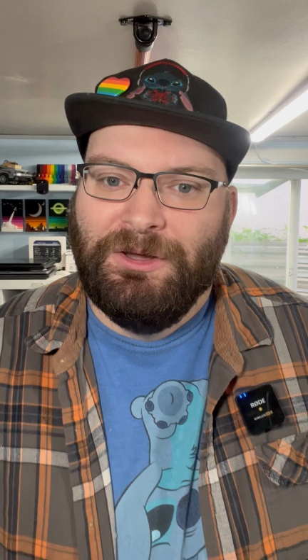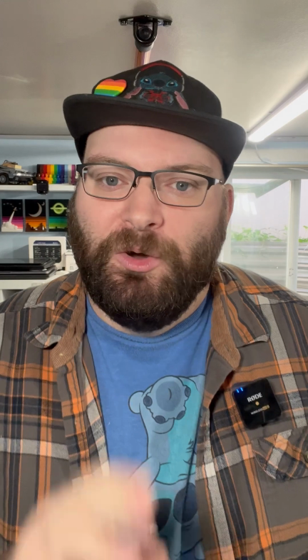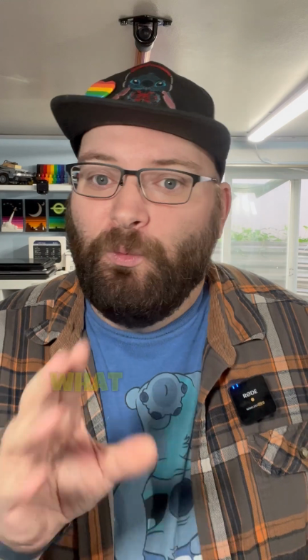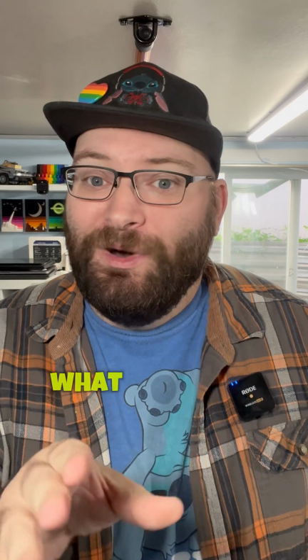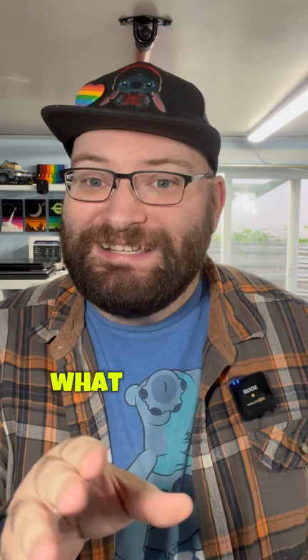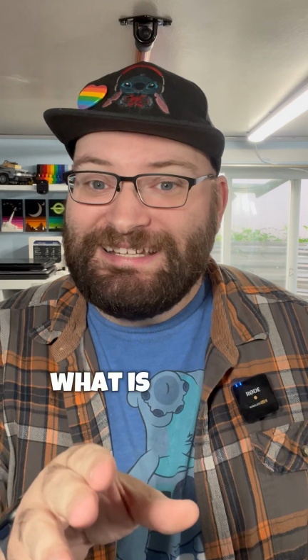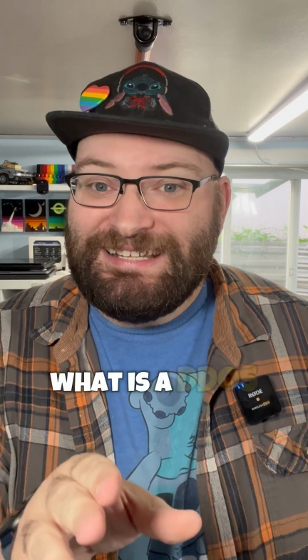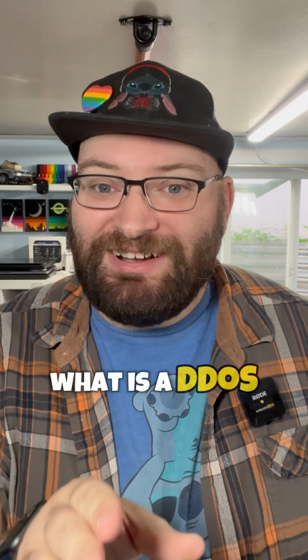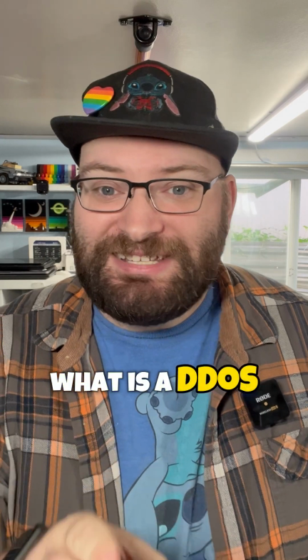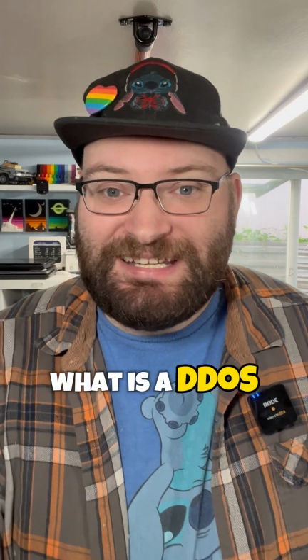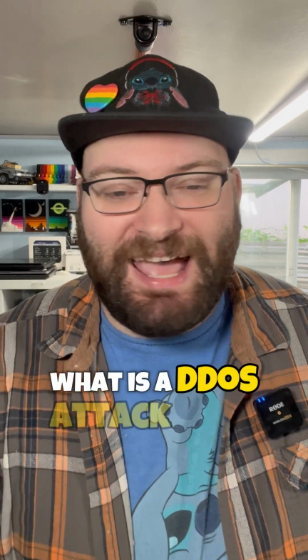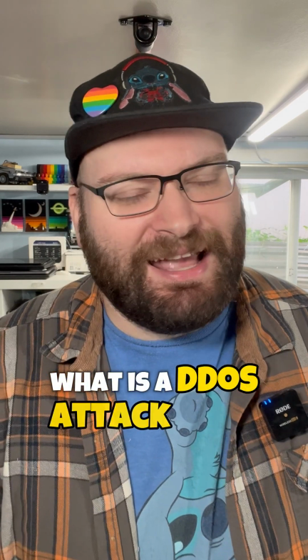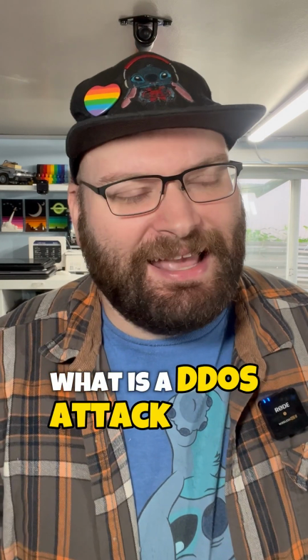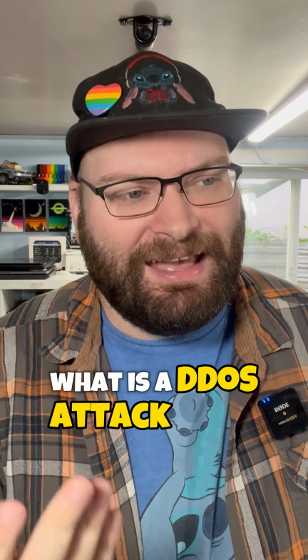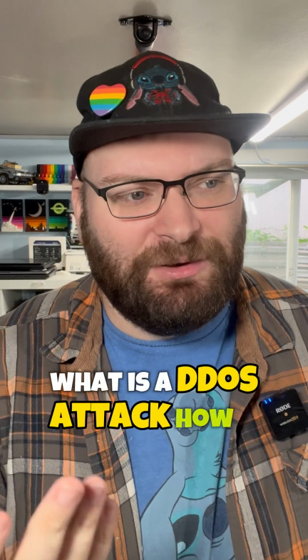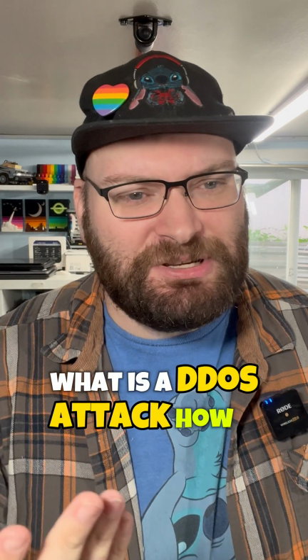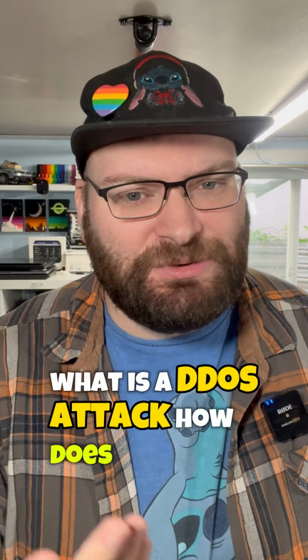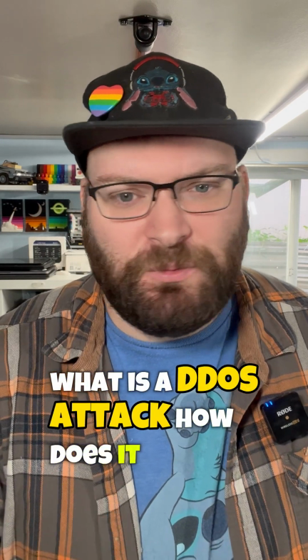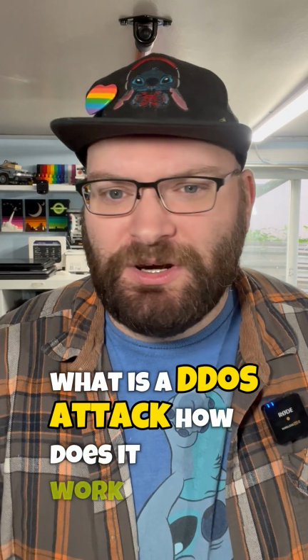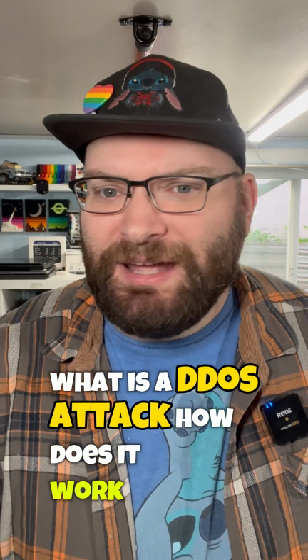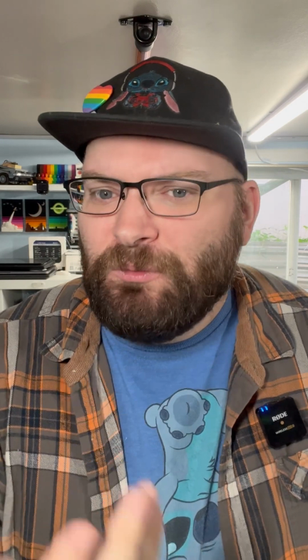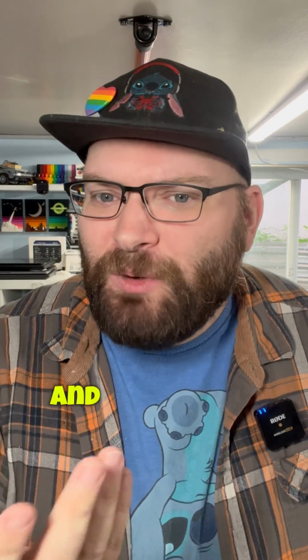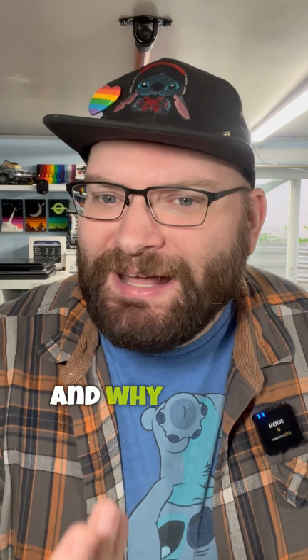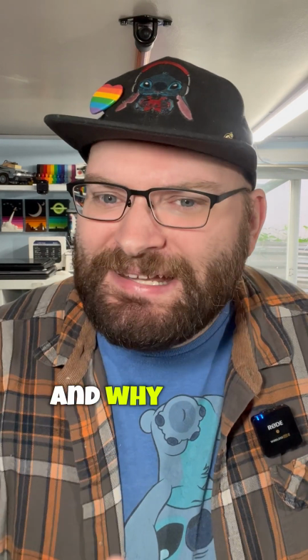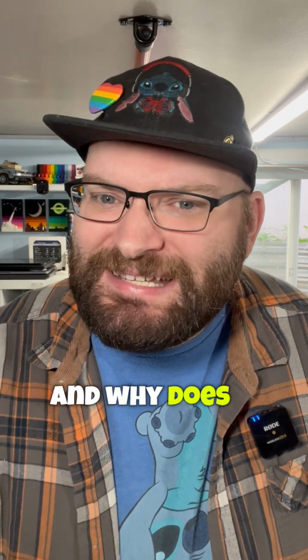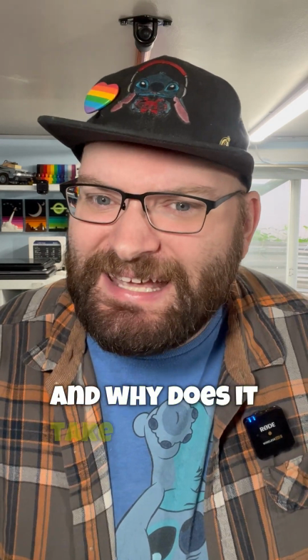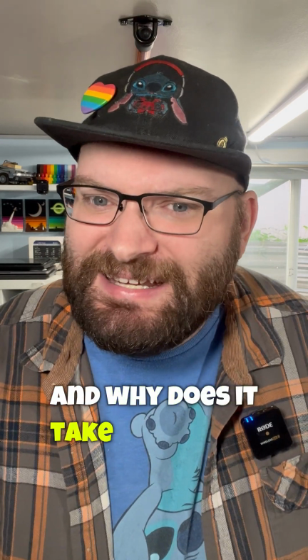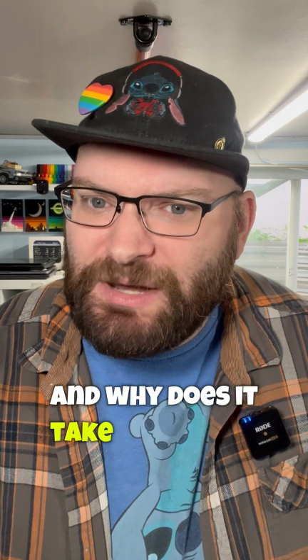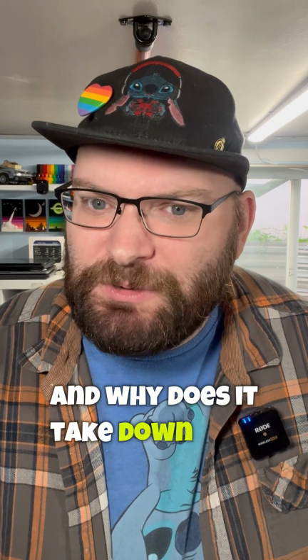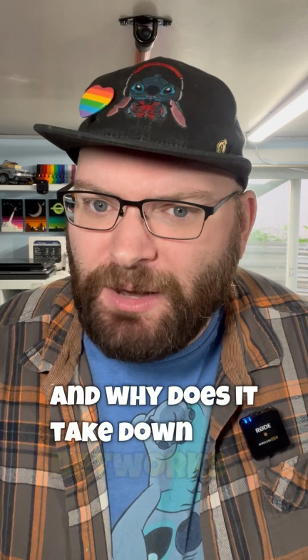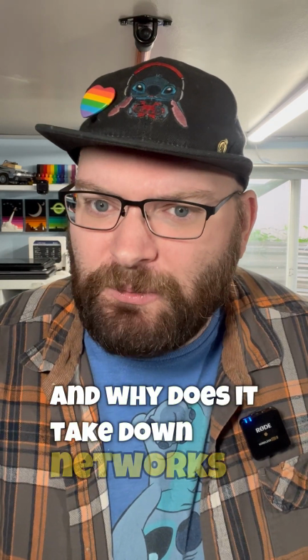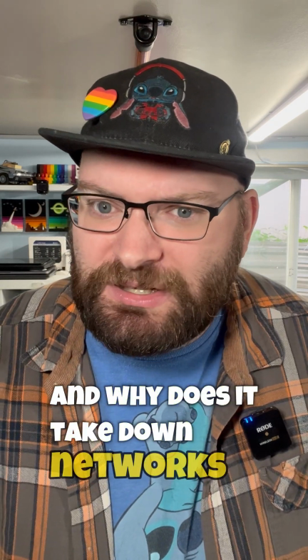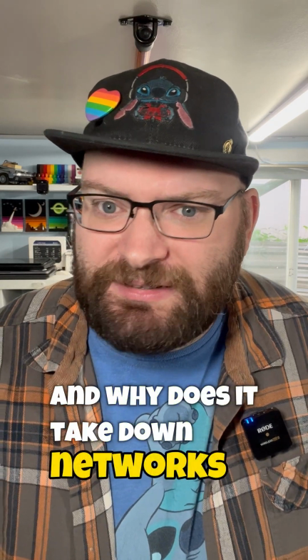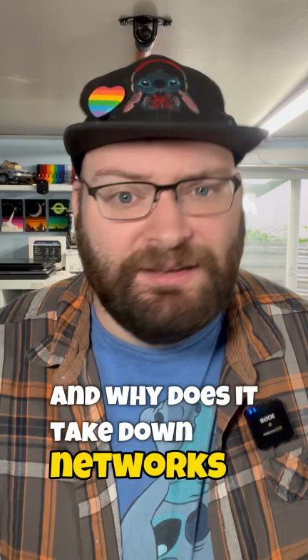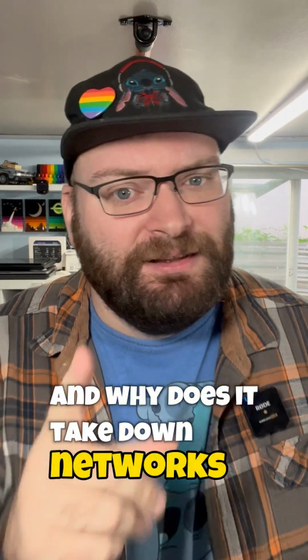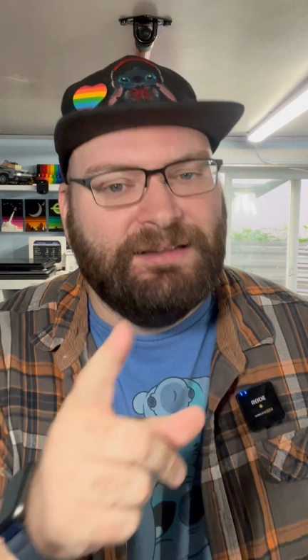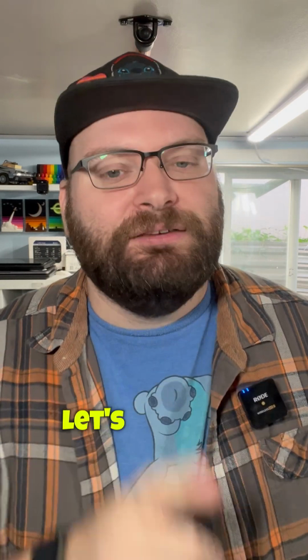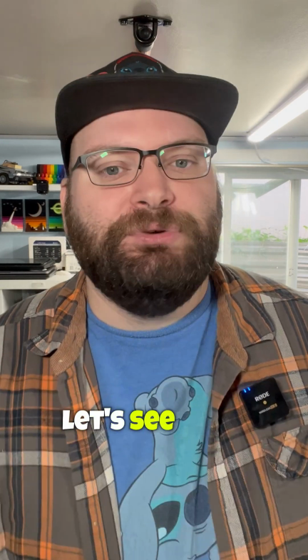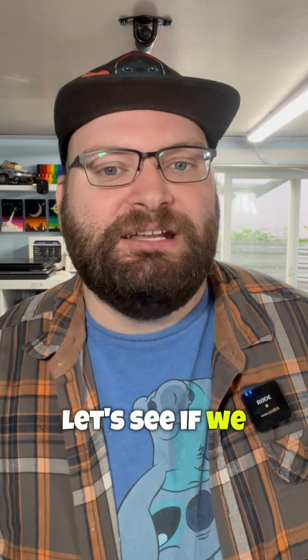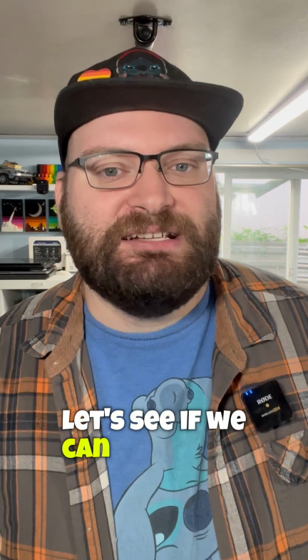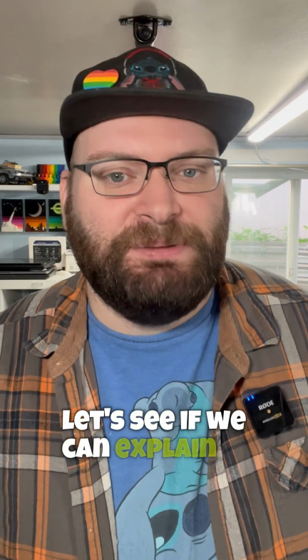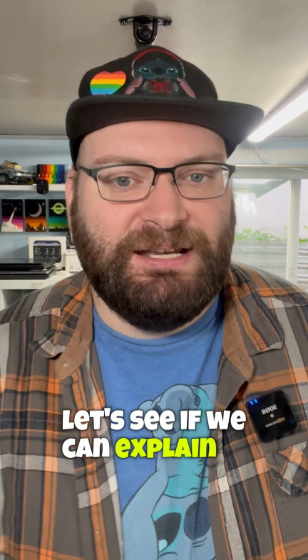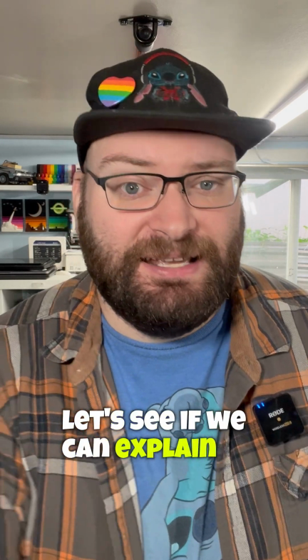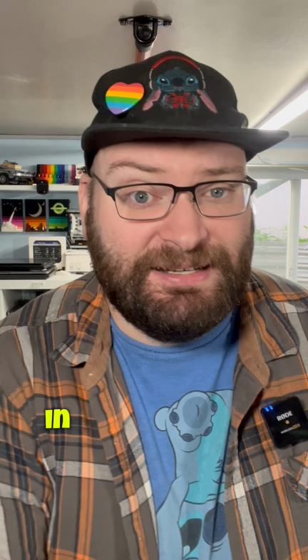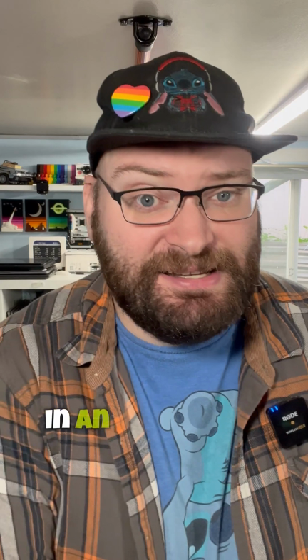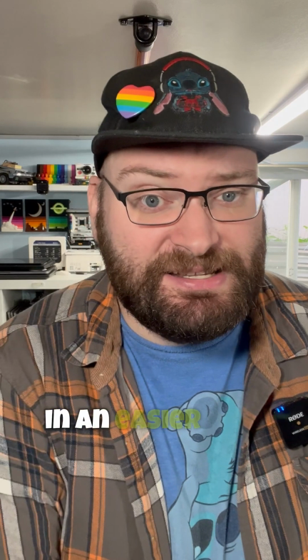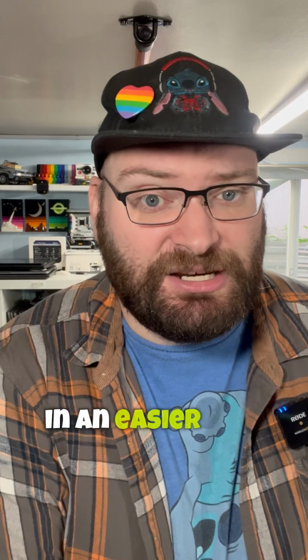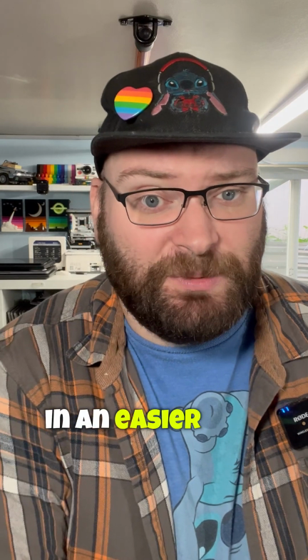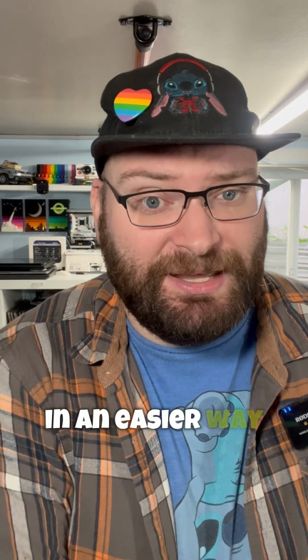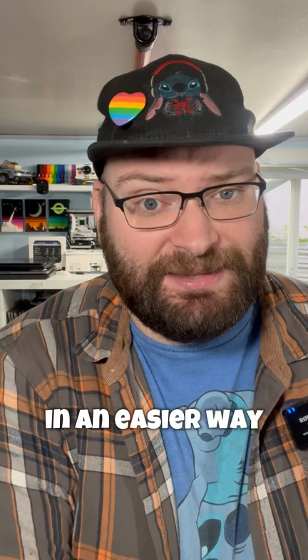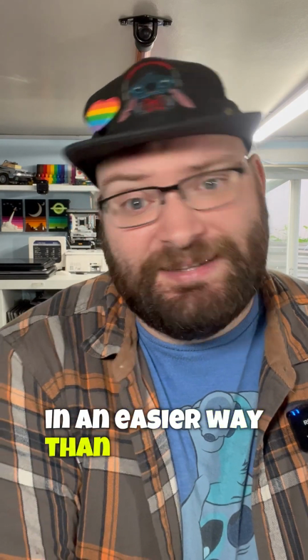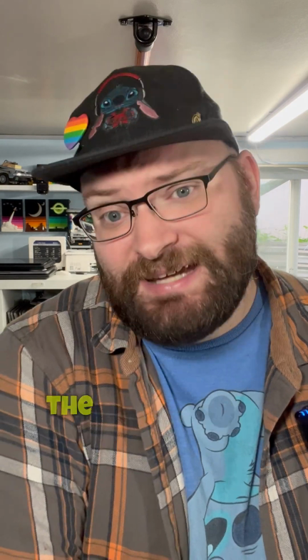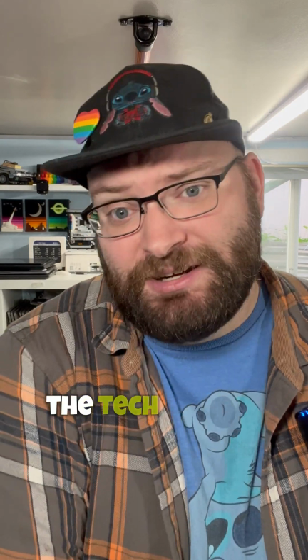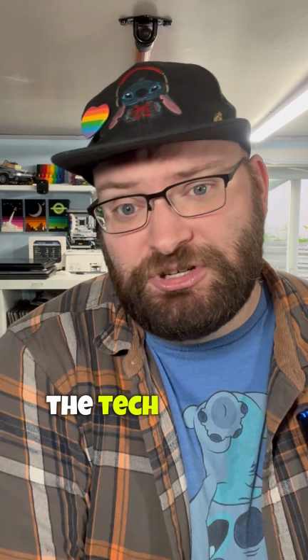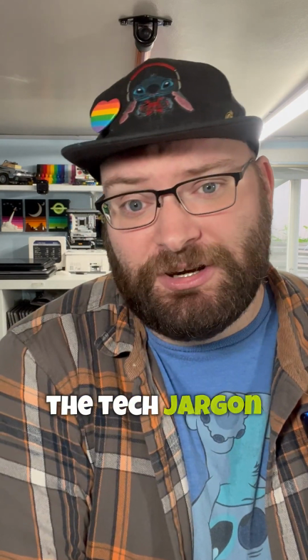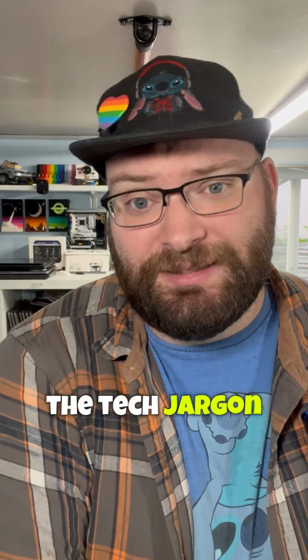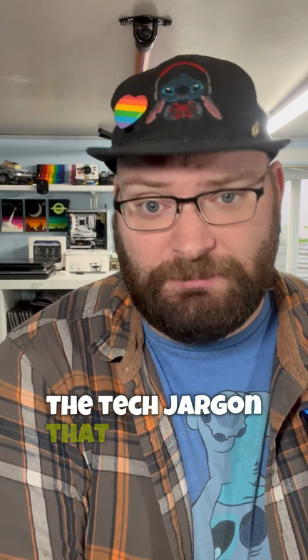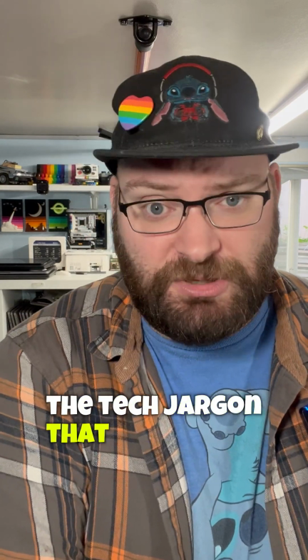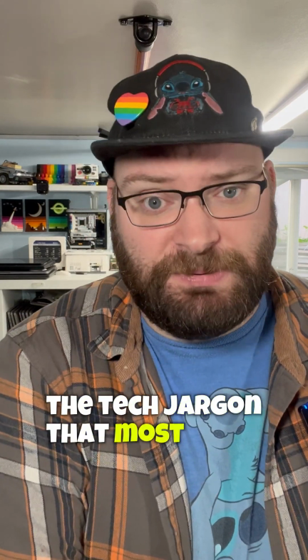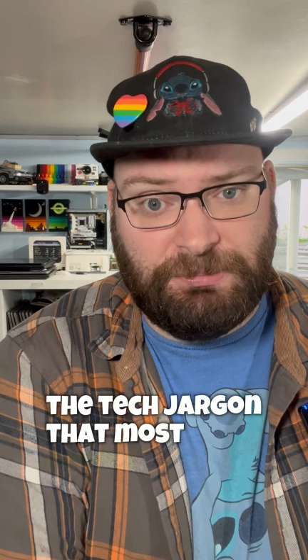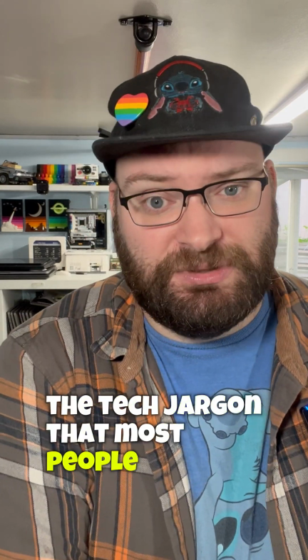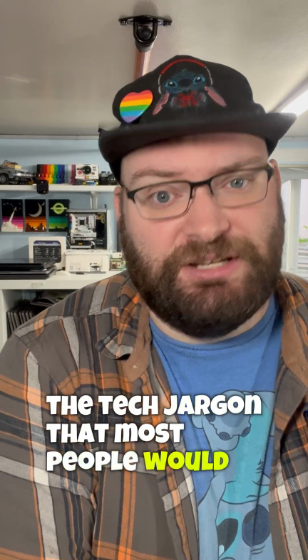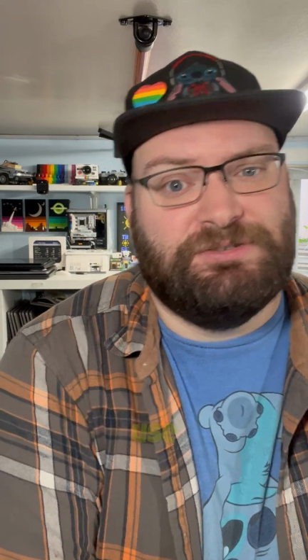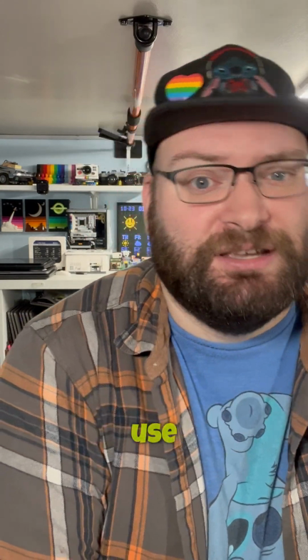What is a DDoS attack? How does it work? And why does it take down networks? Let's see if we can explain it in an easier way than the tech jargon that most people would use.